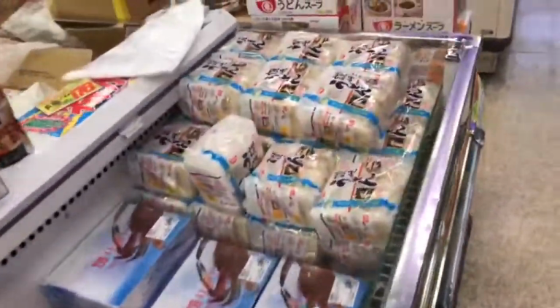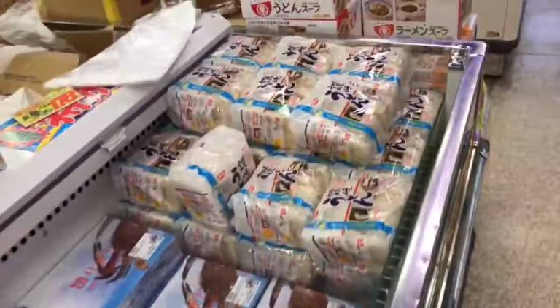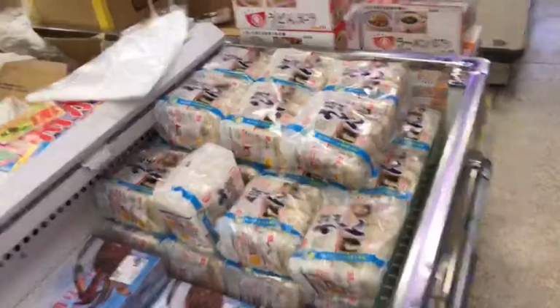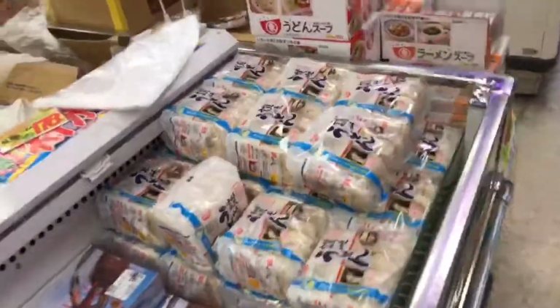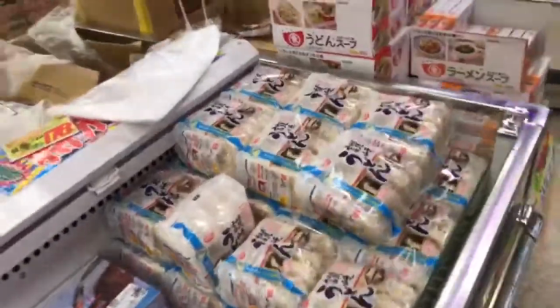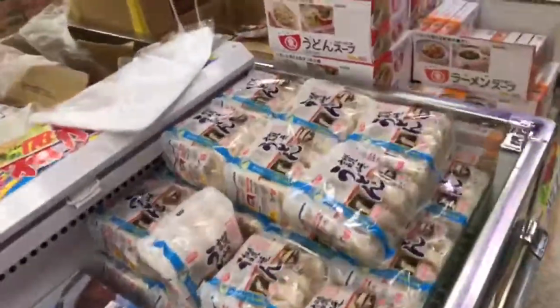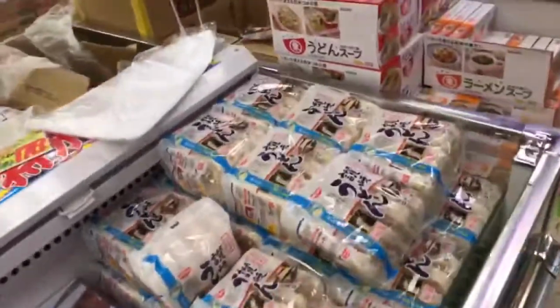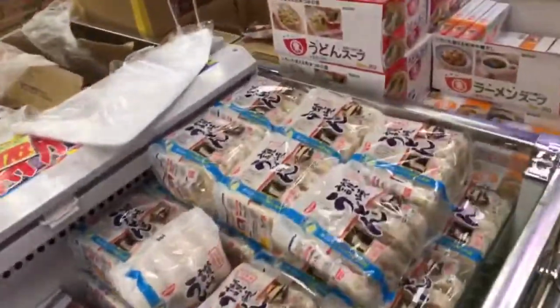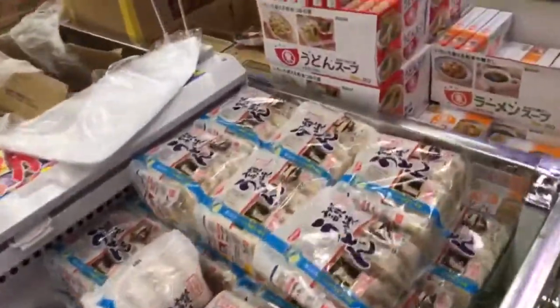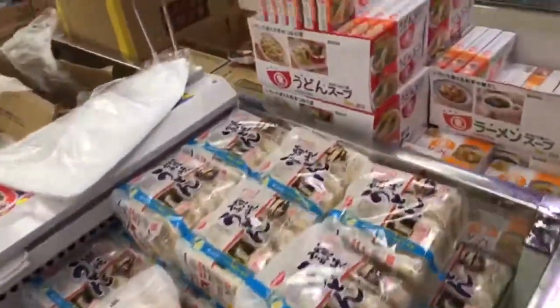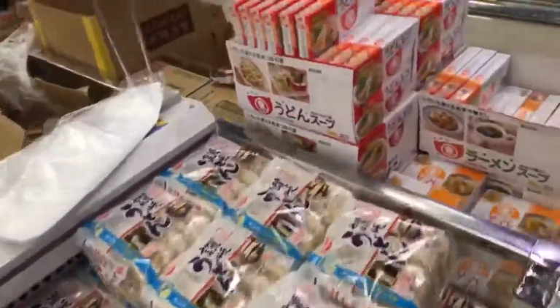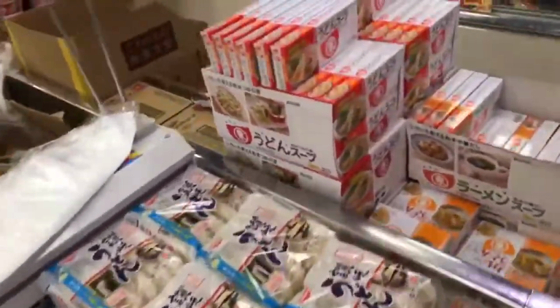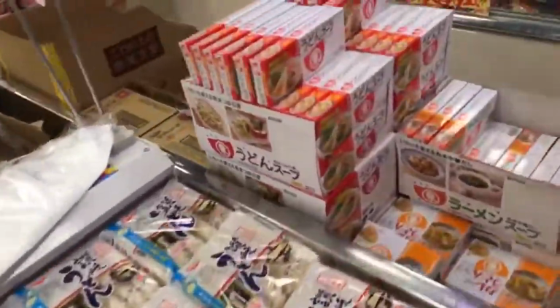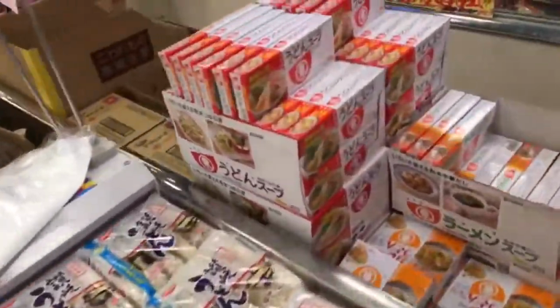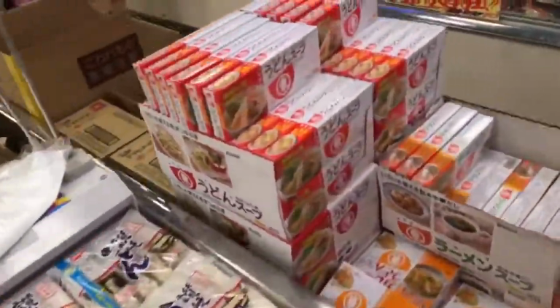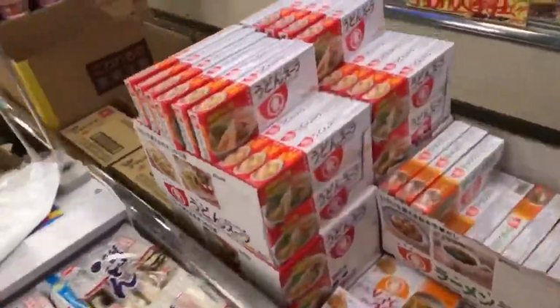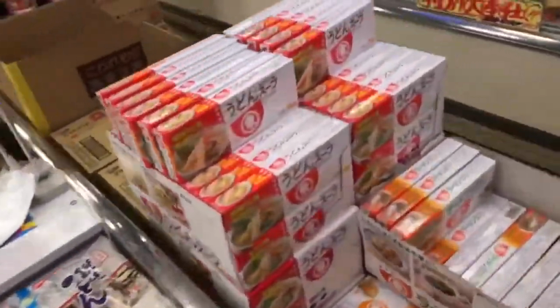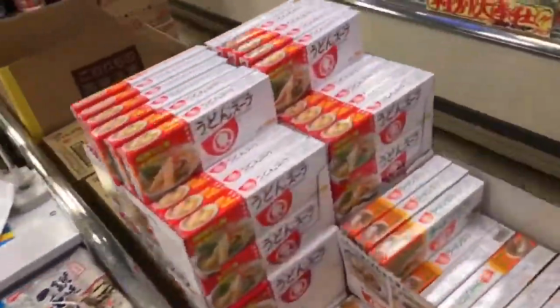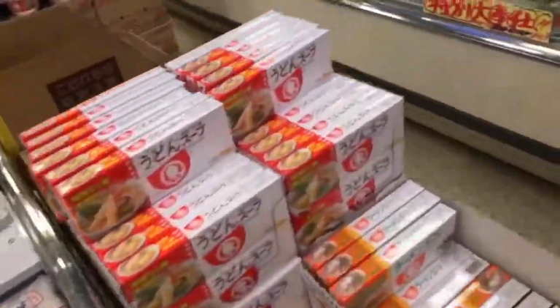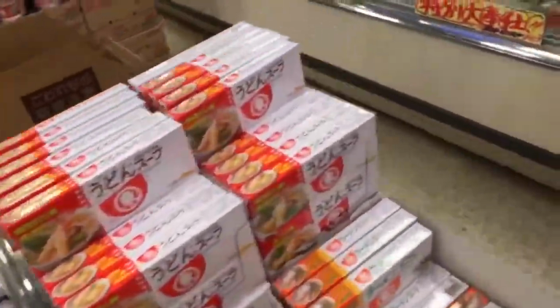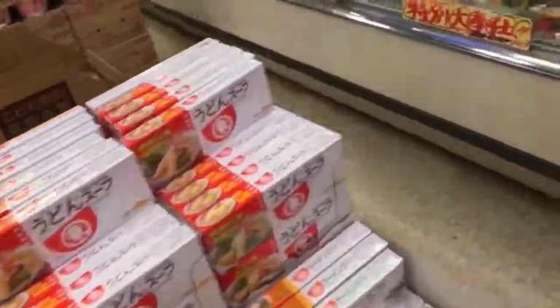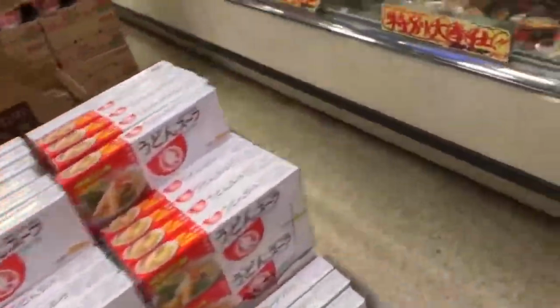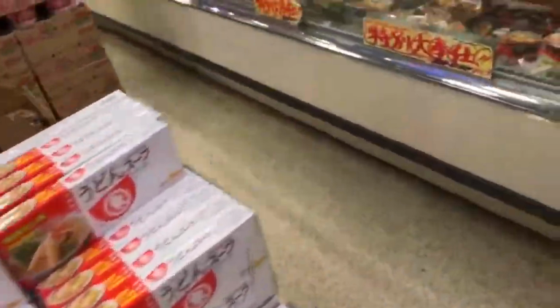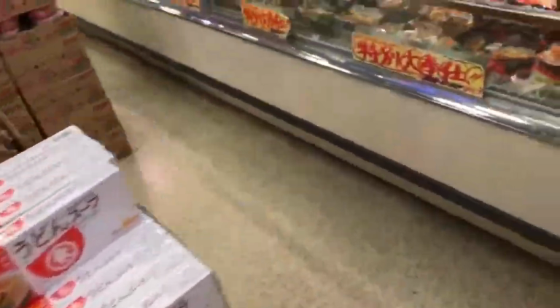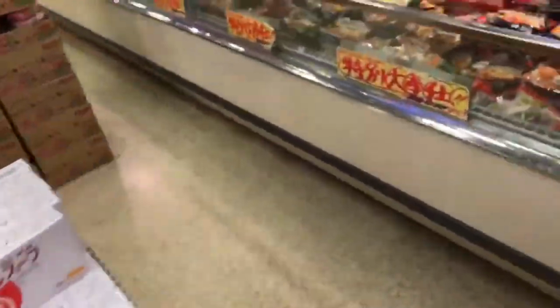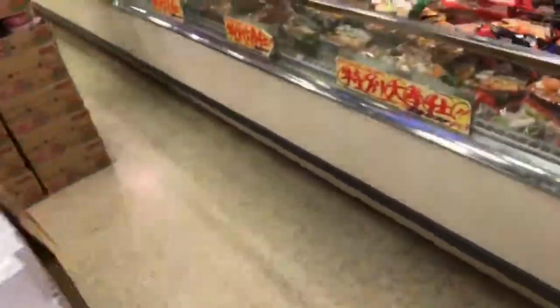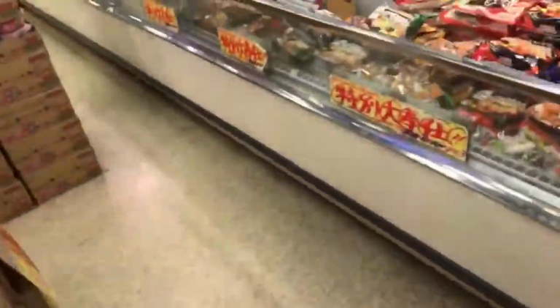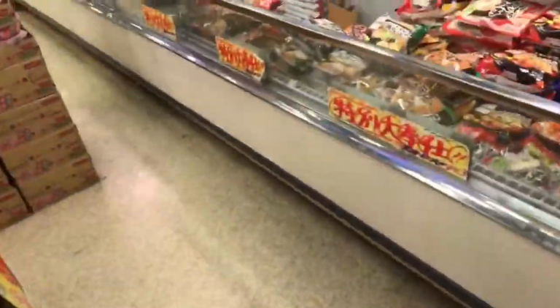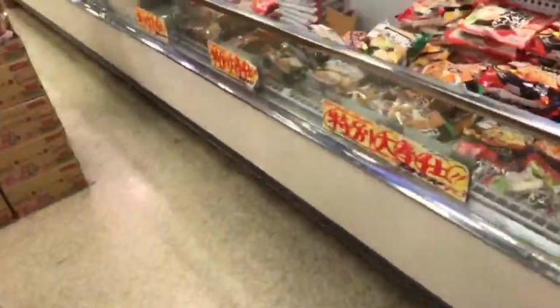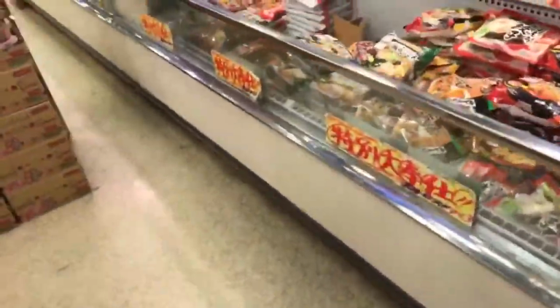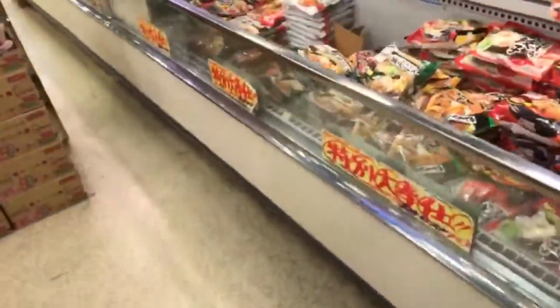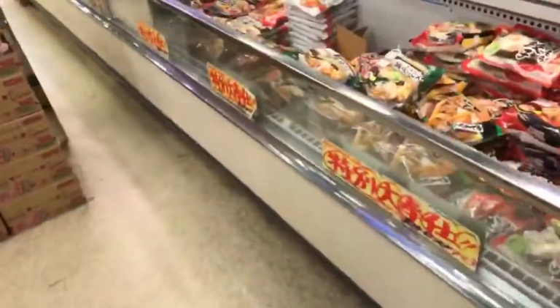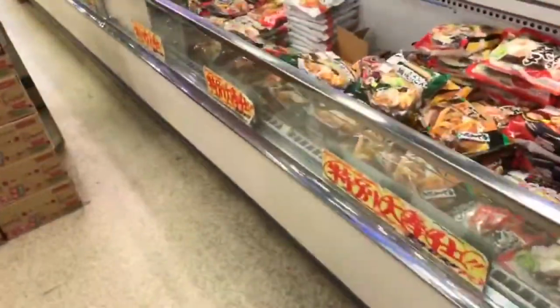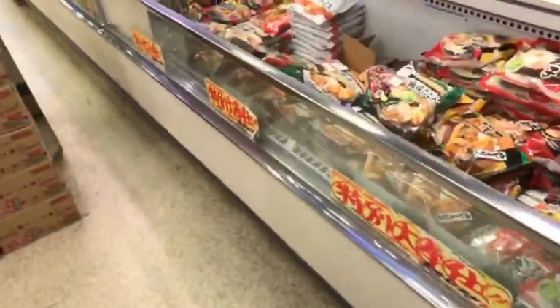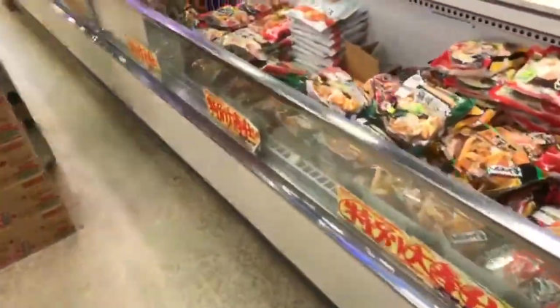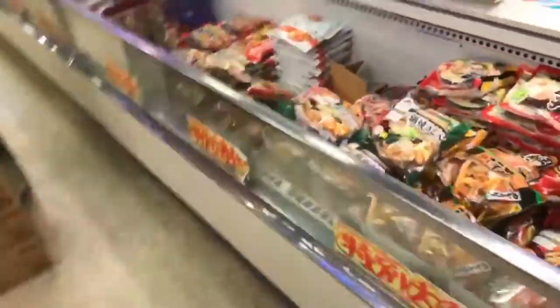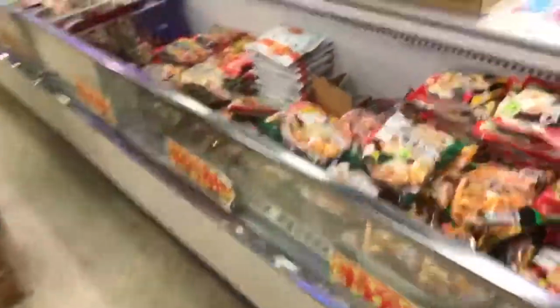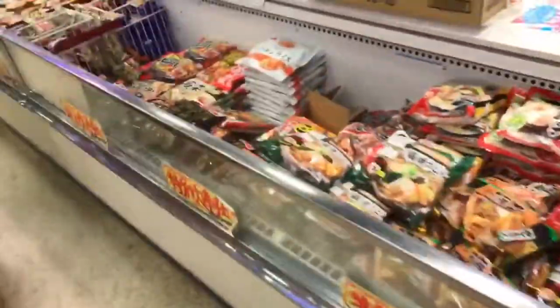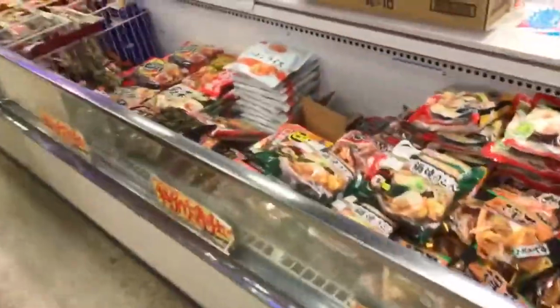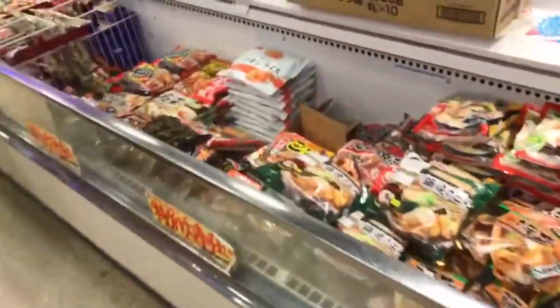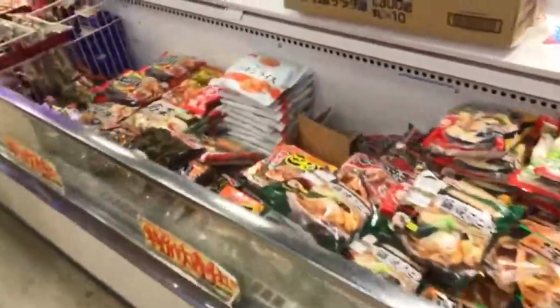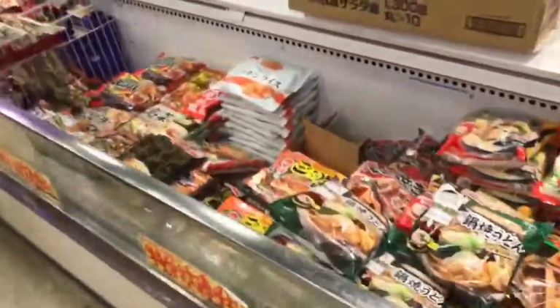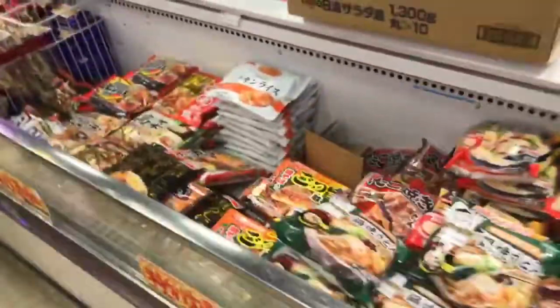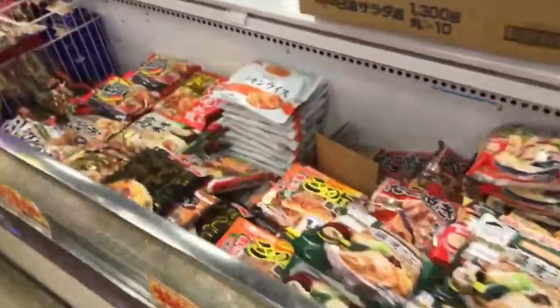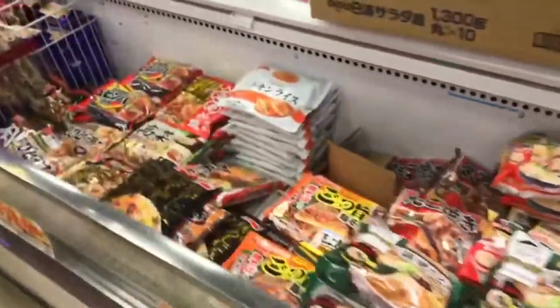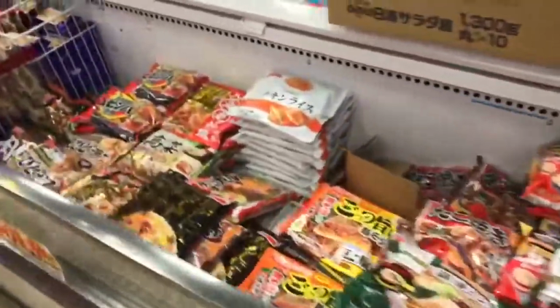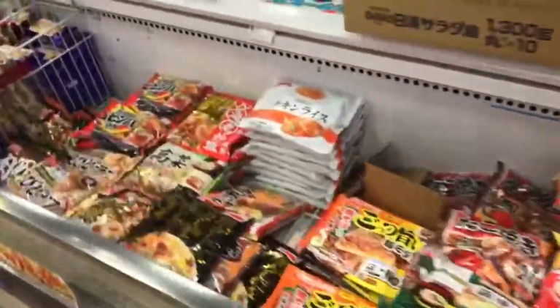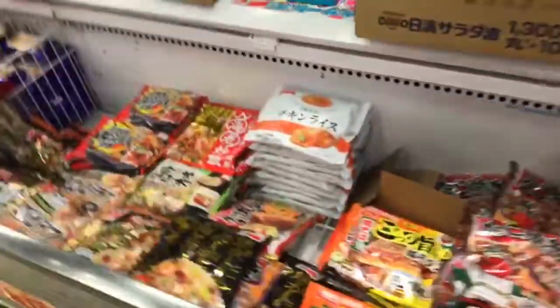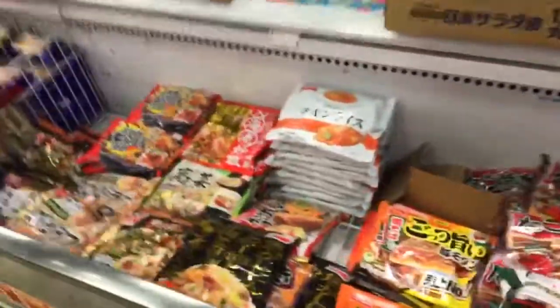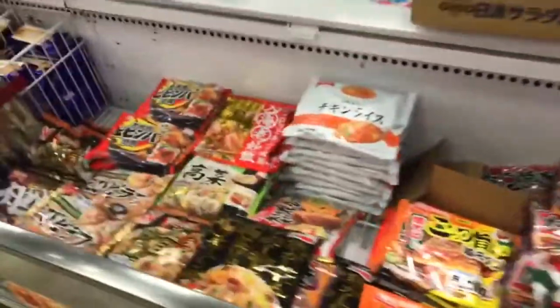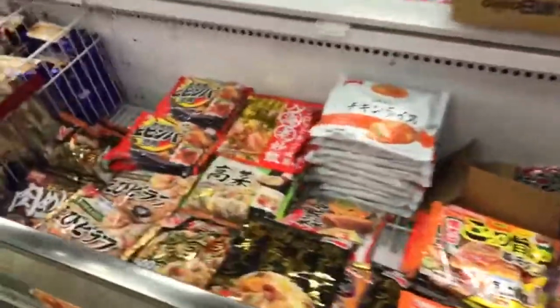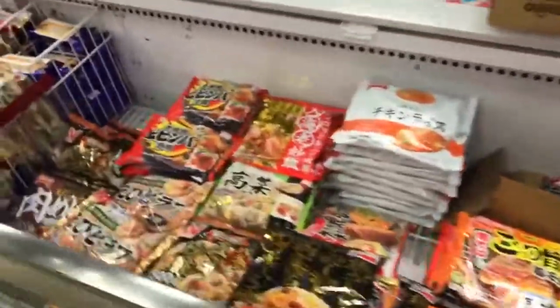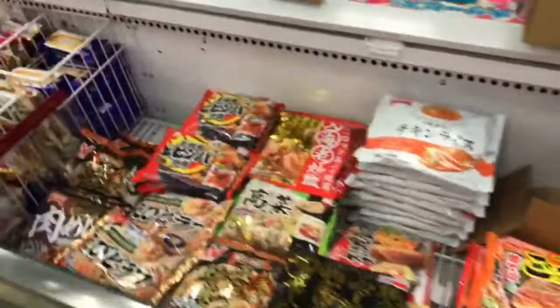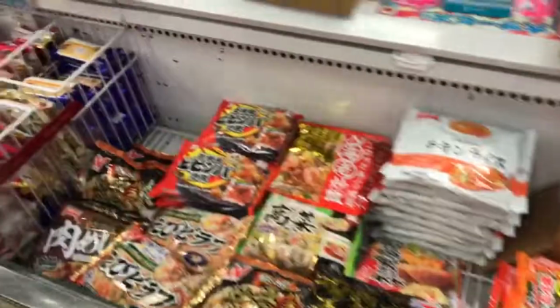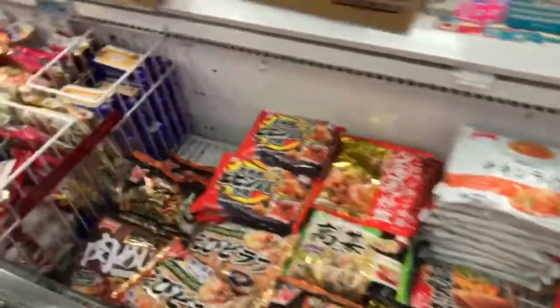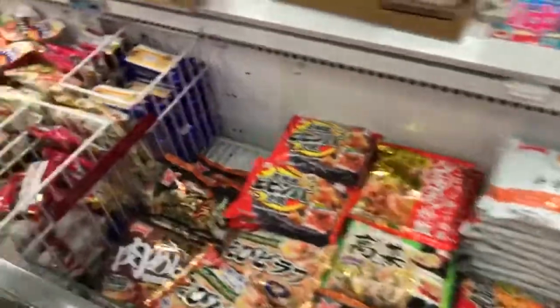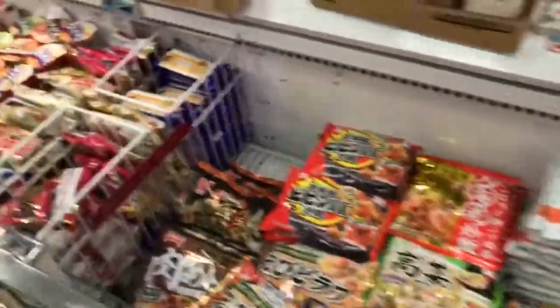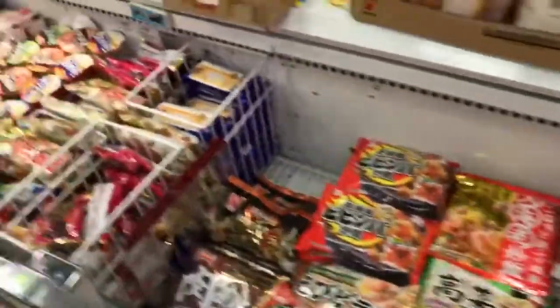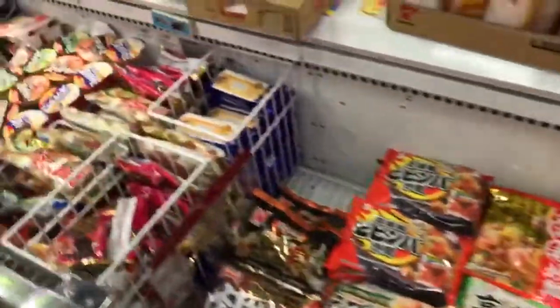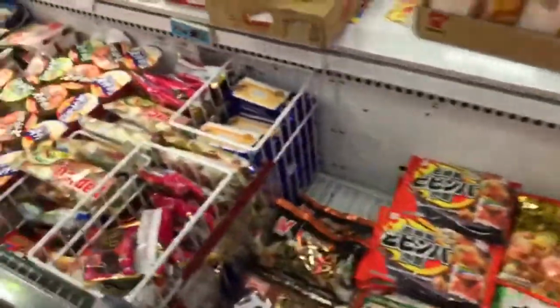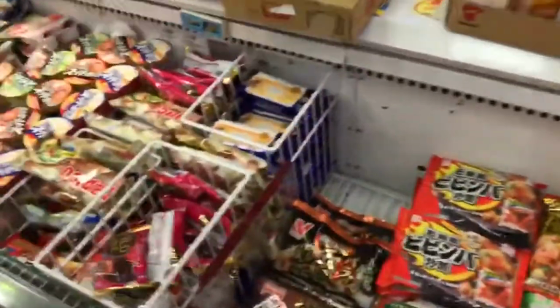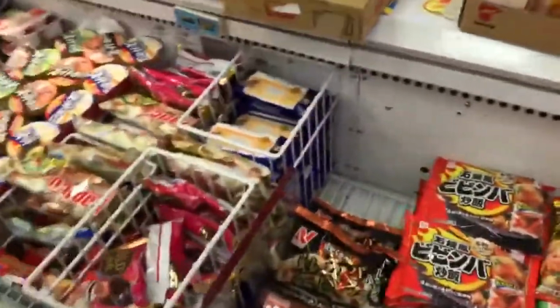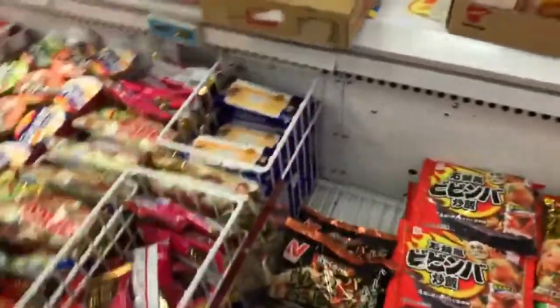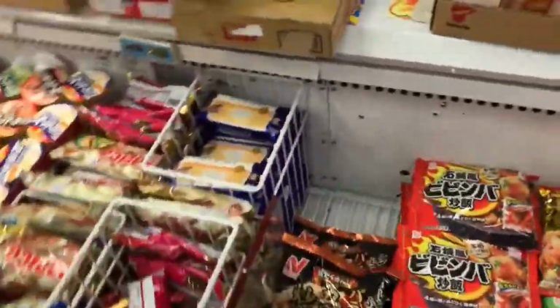My favorite is the ice cream section — it's so stinkin' good here. It's really, really good.